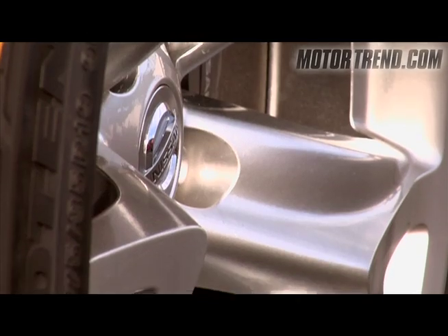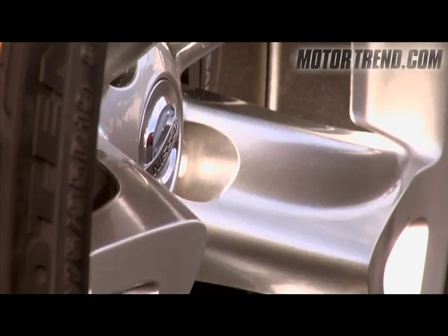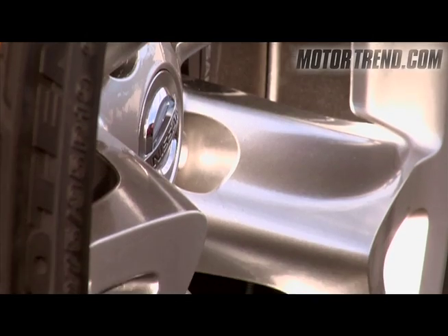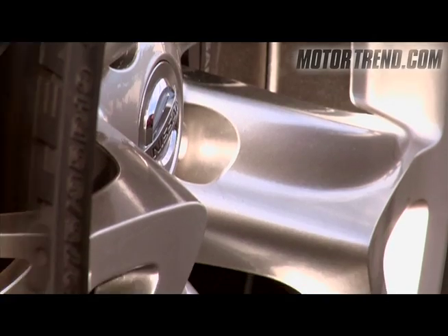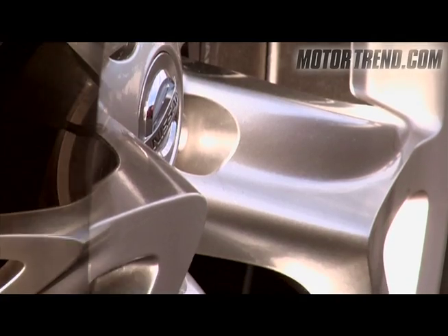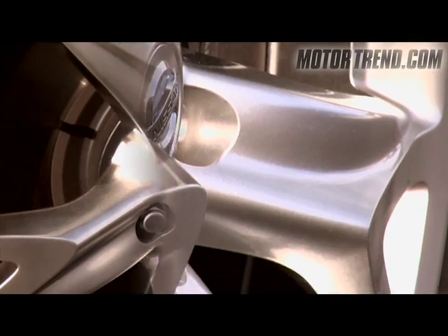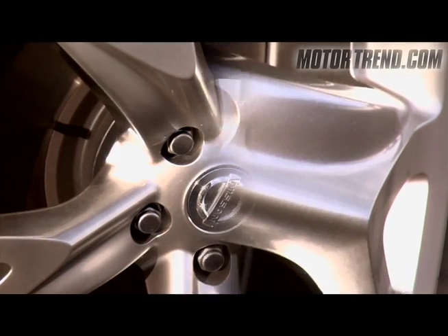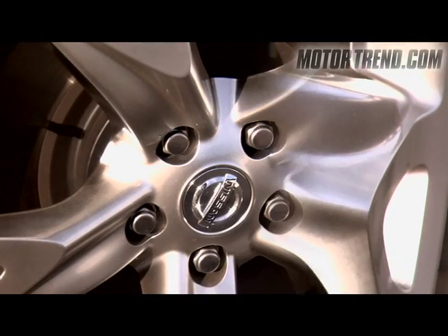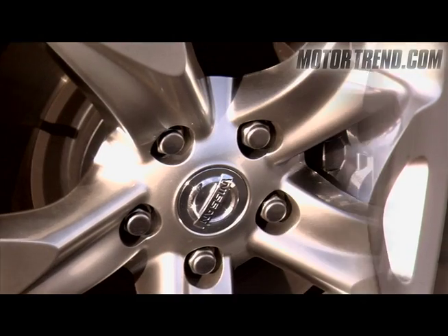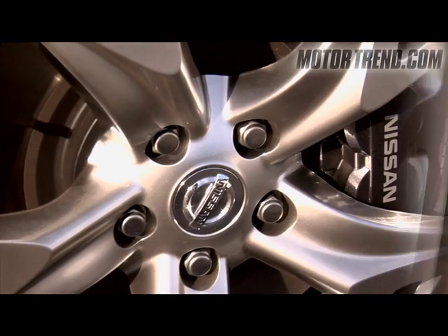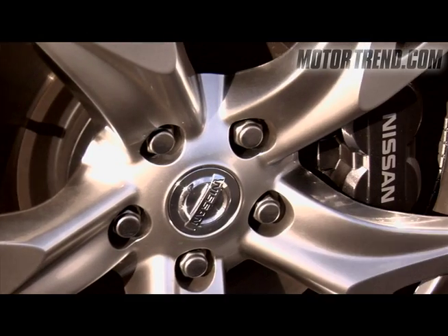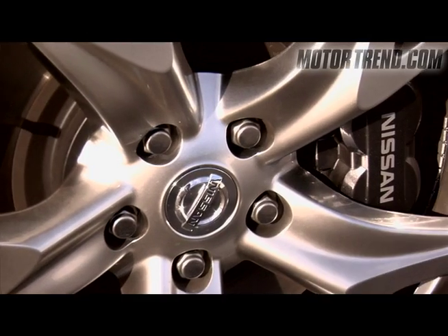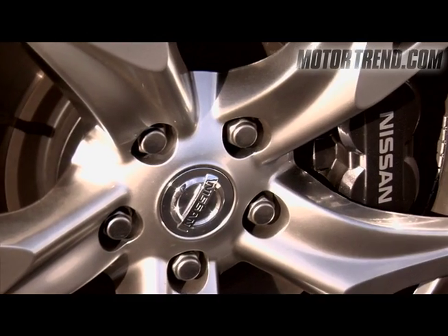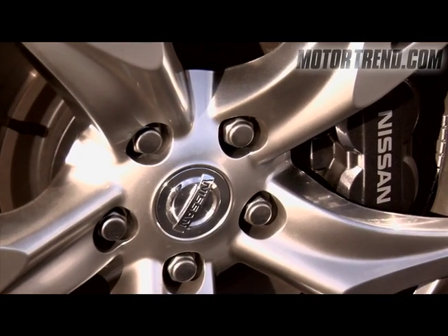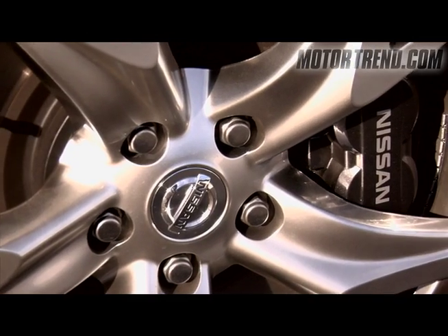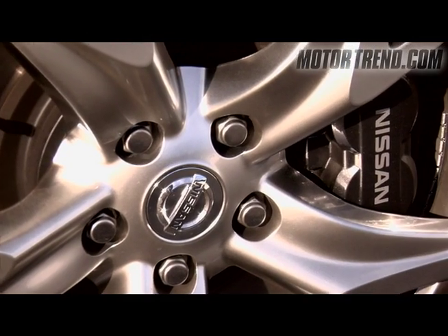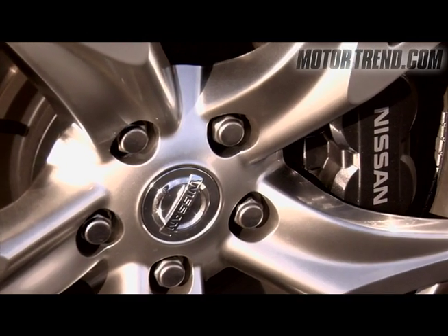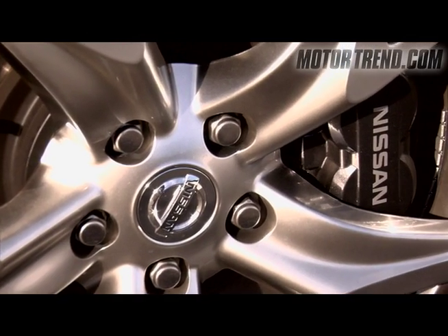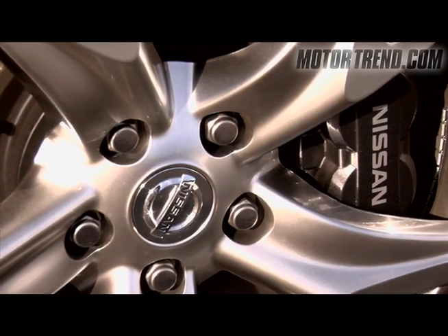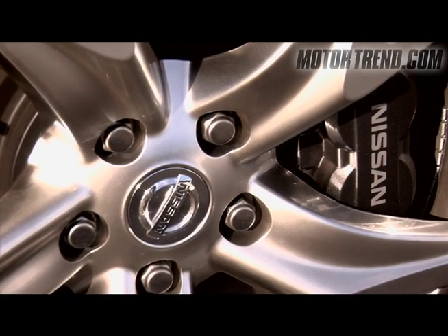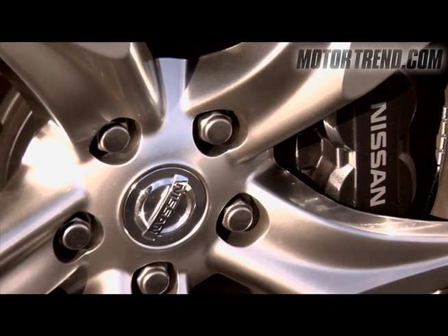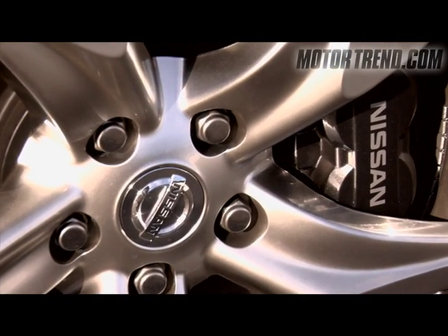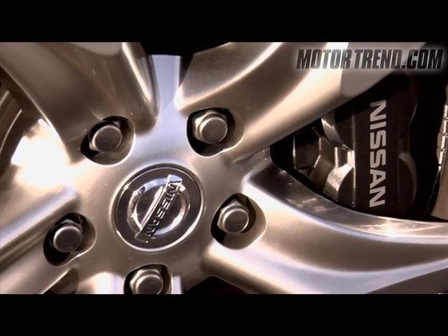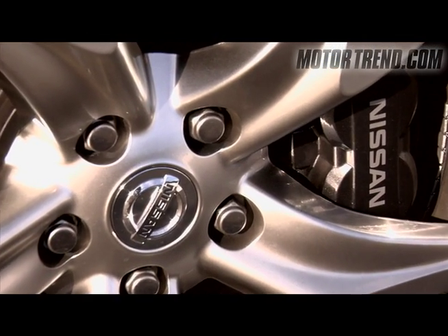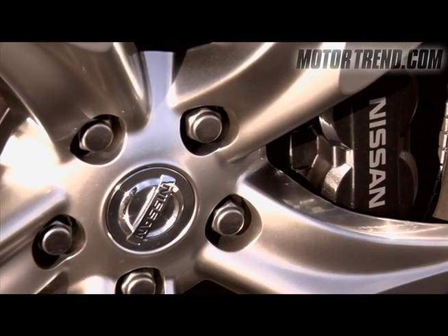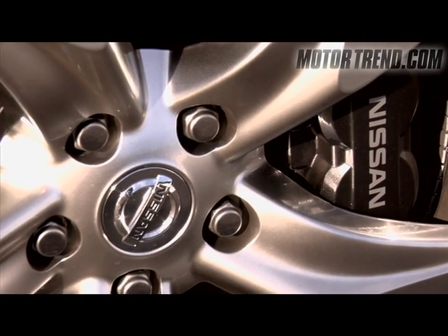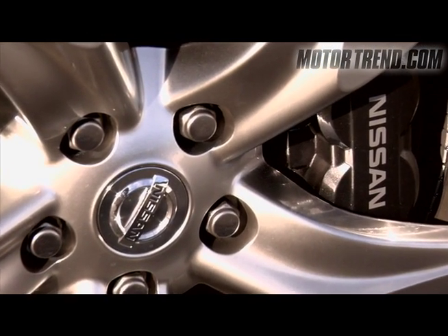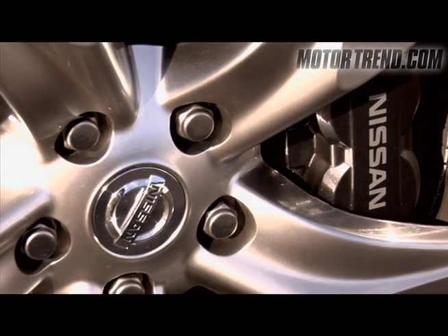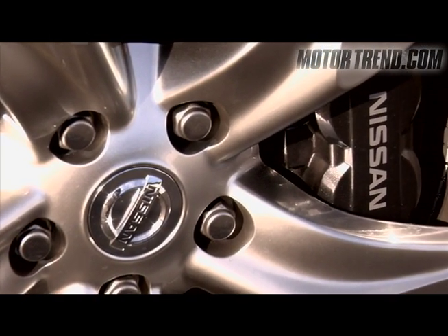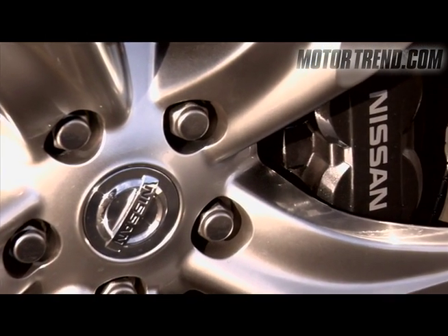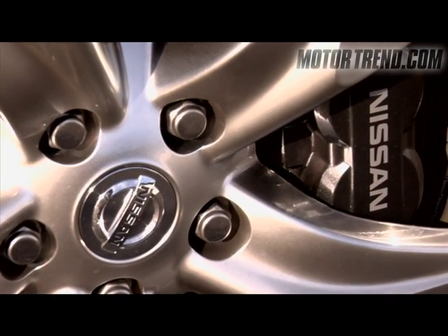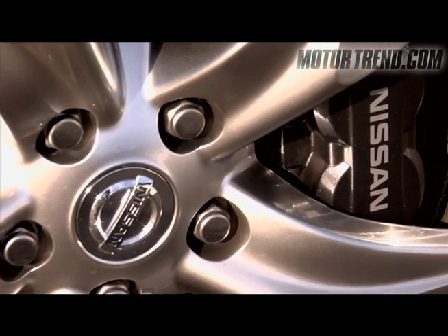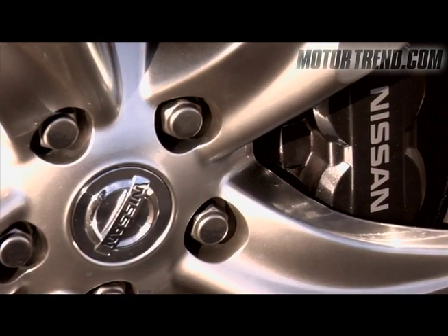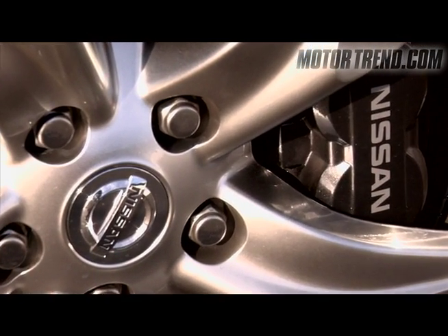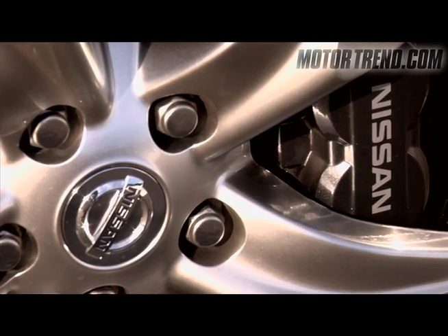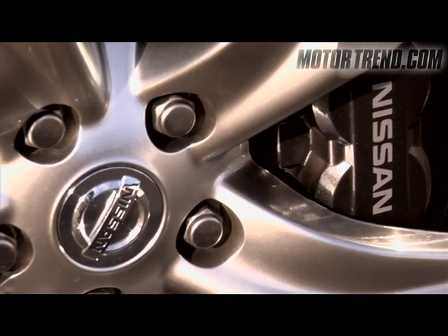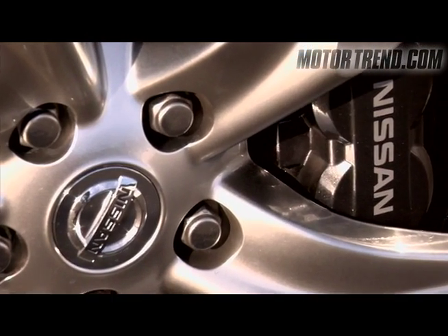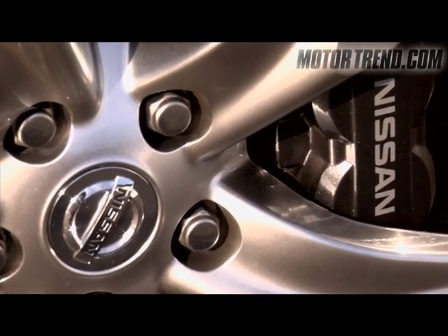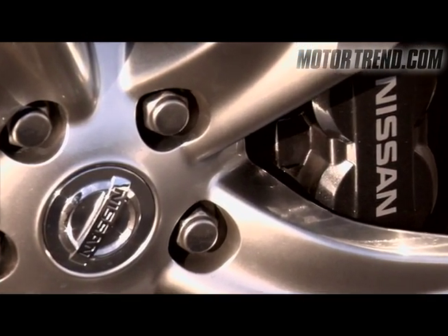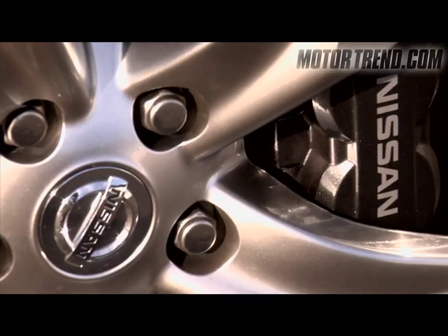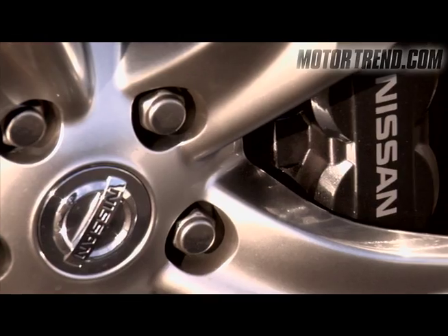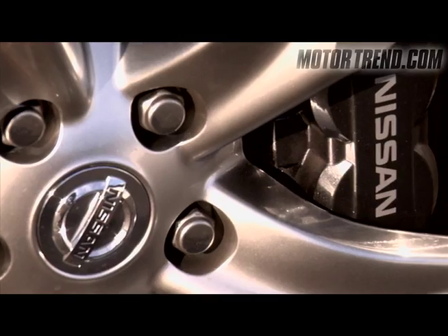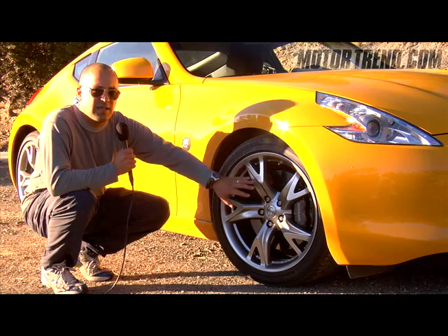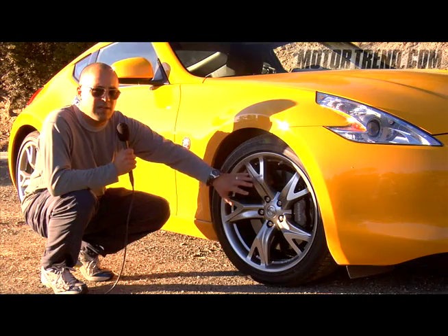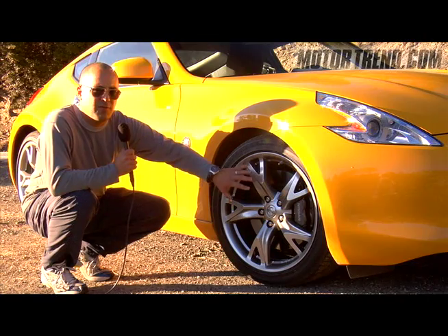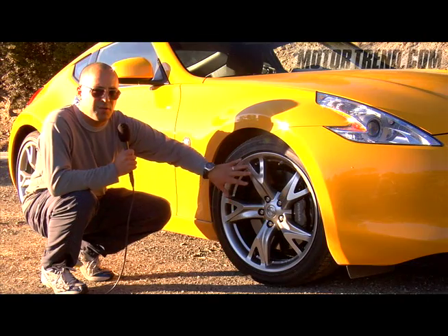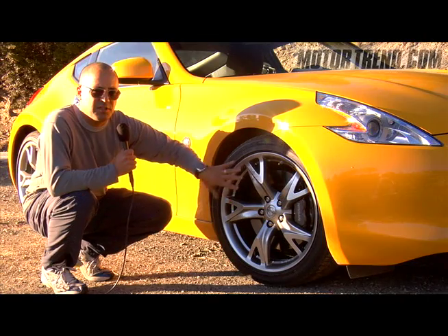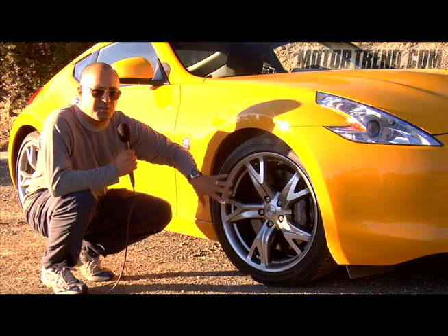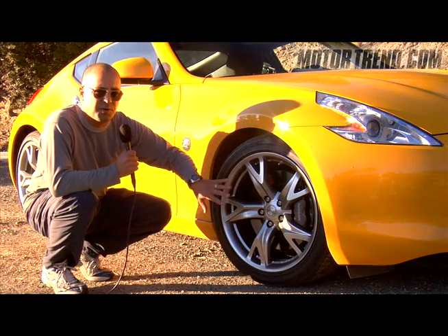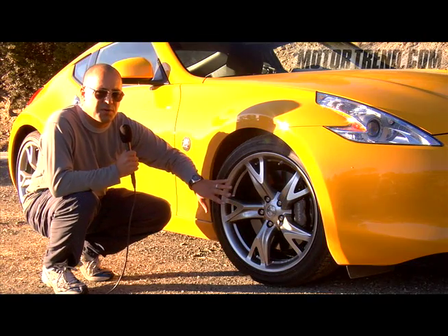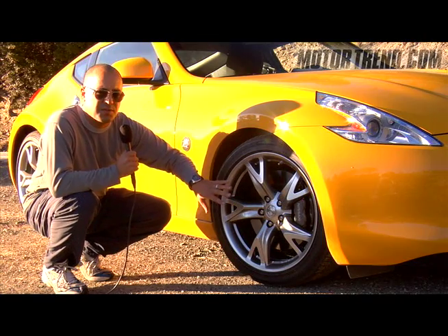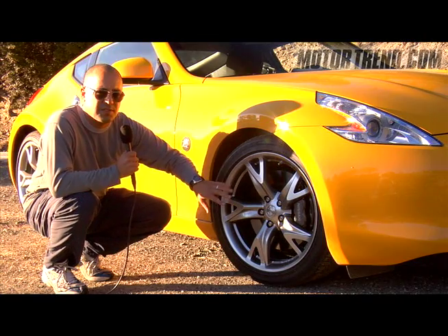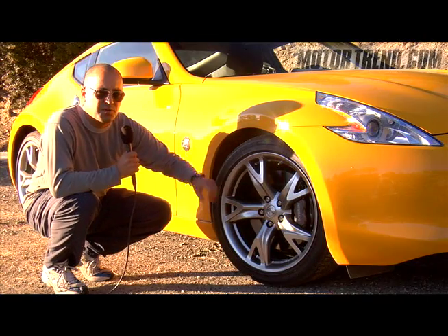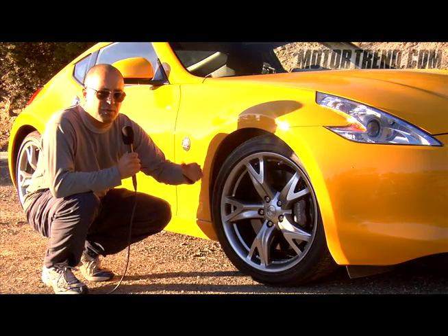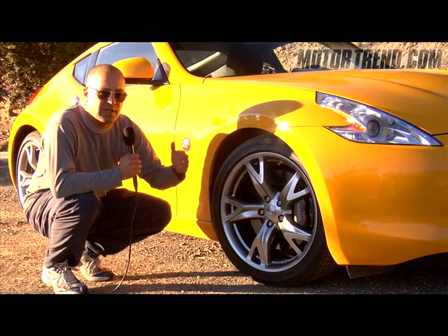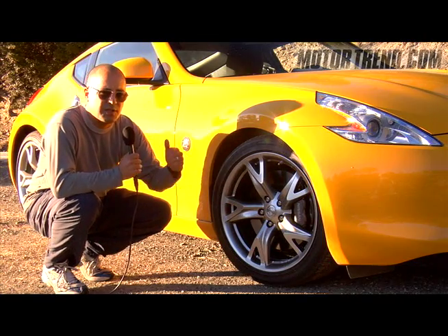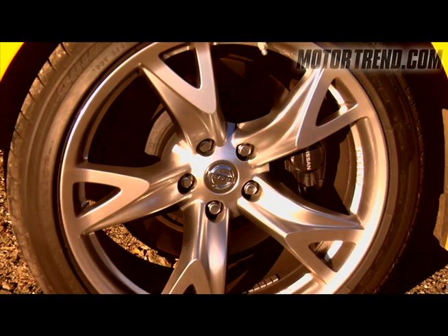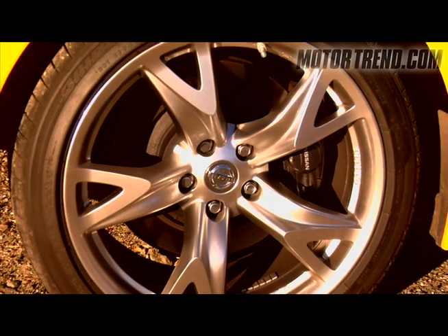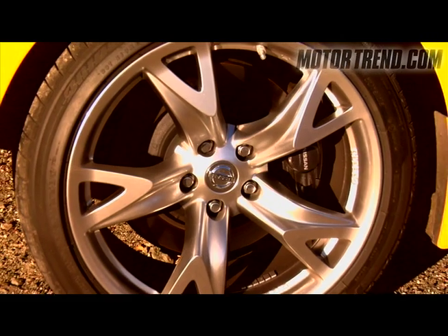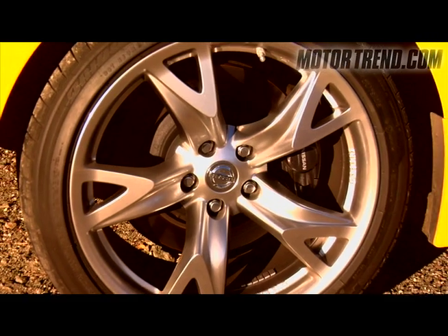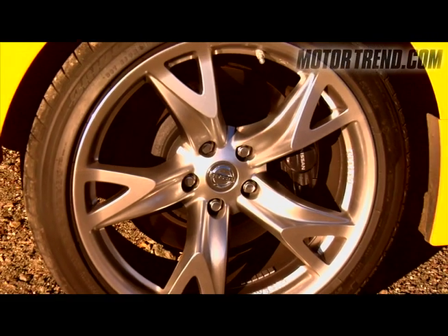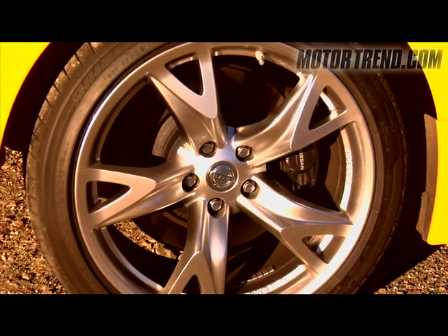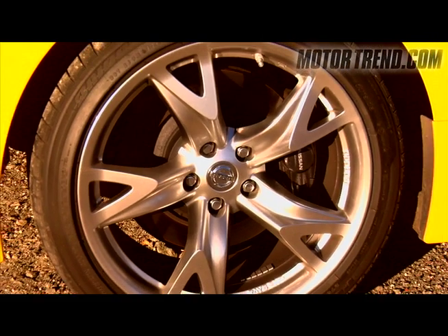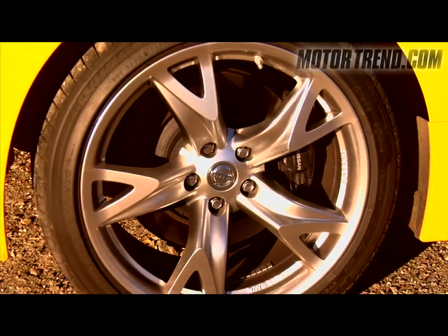The sport package also includes Akebono brakes. Up front we have four-piston calipers and 14-inch rotors, and in the rear, two-piston calipers.